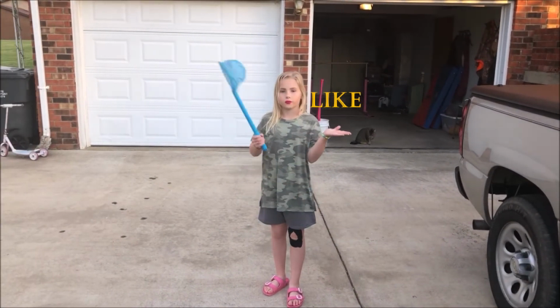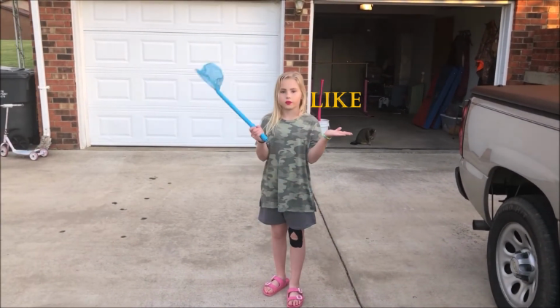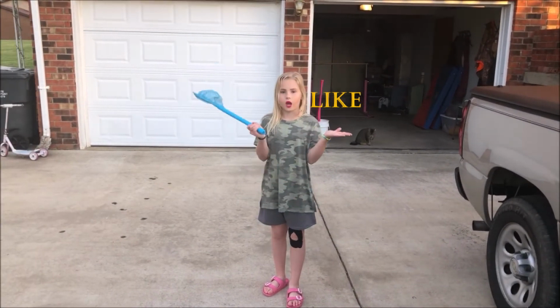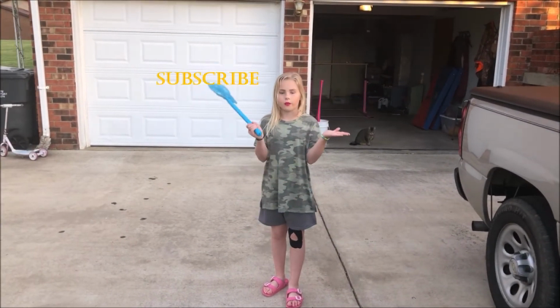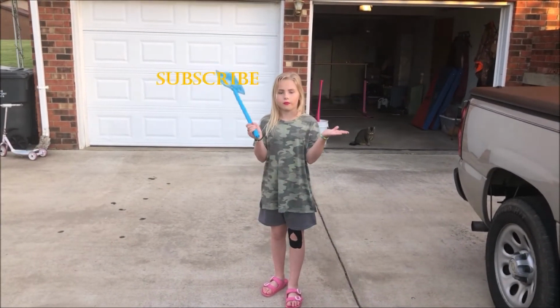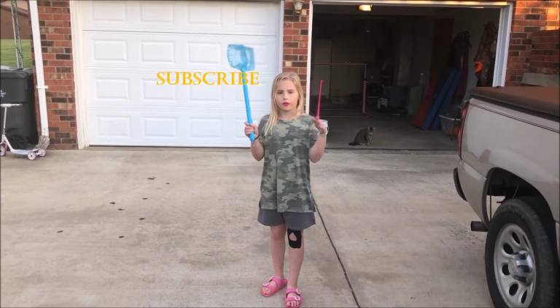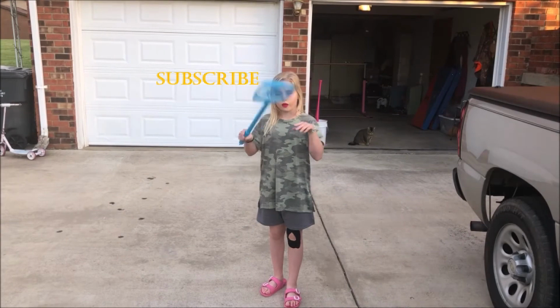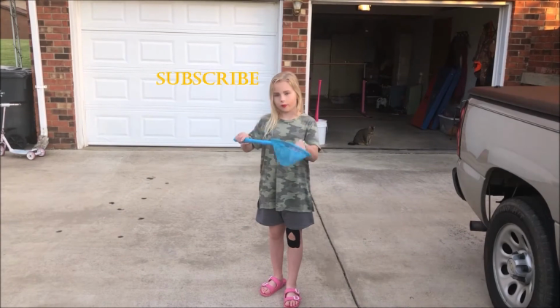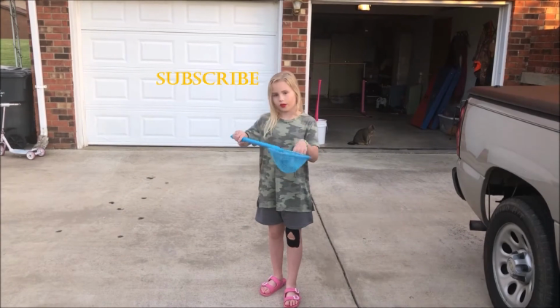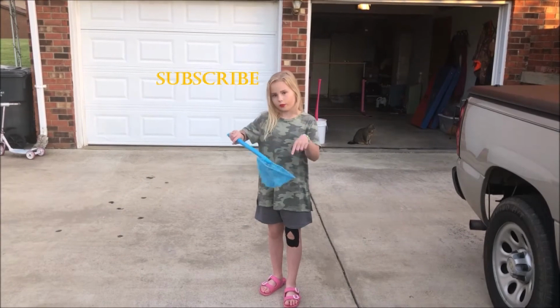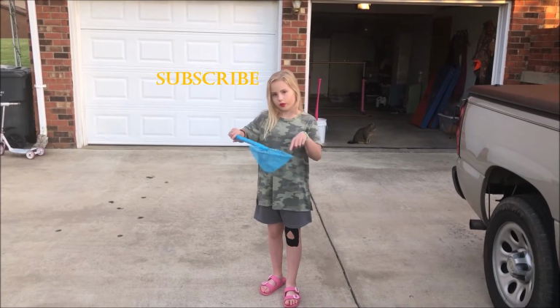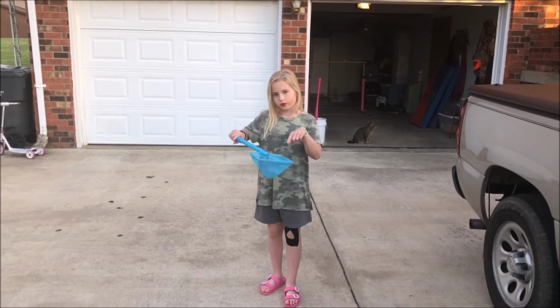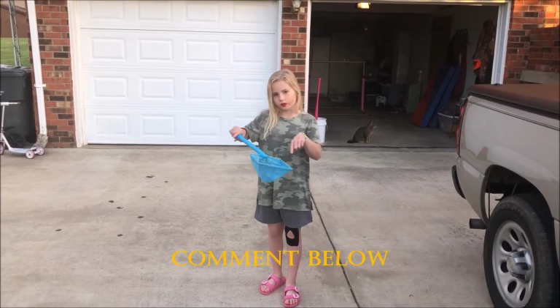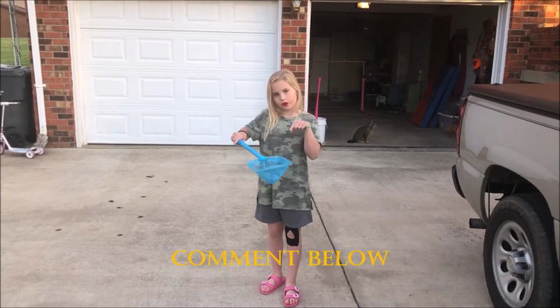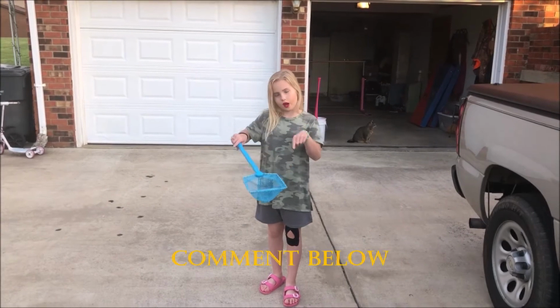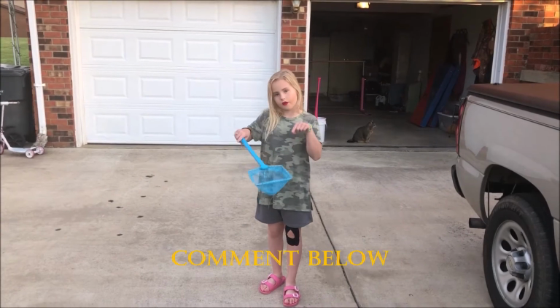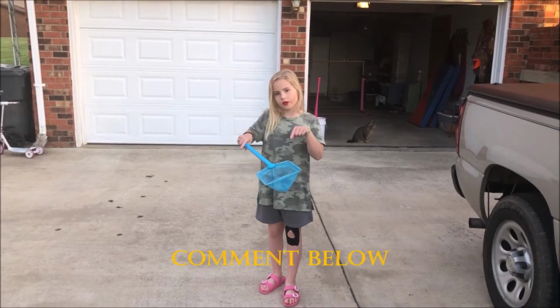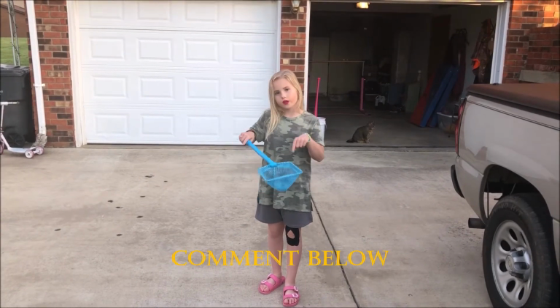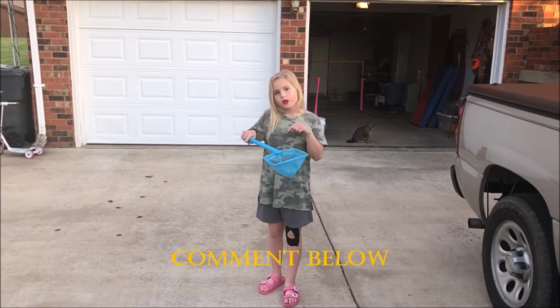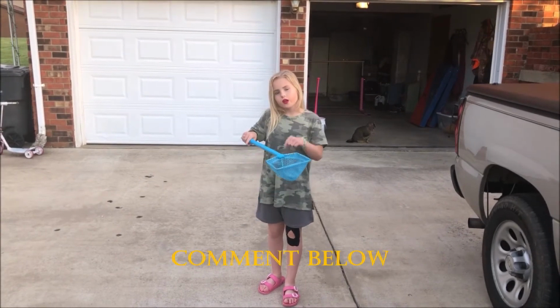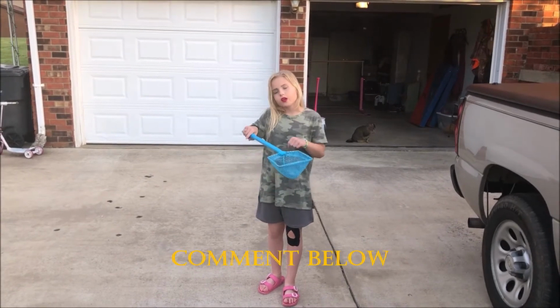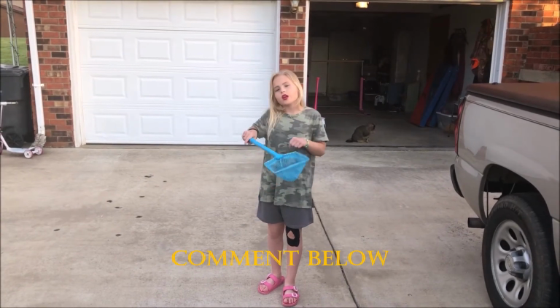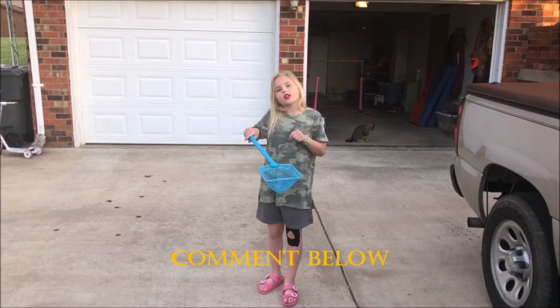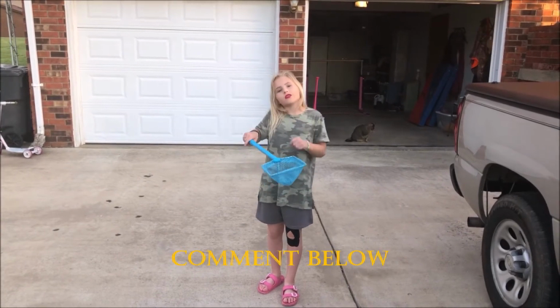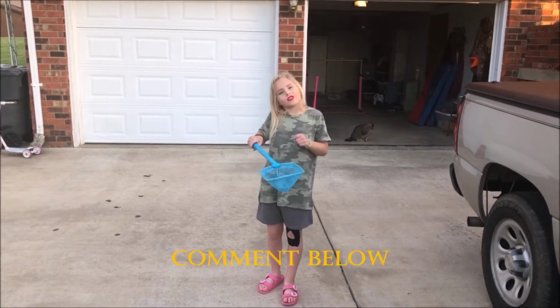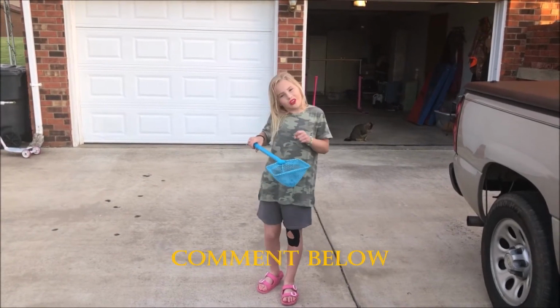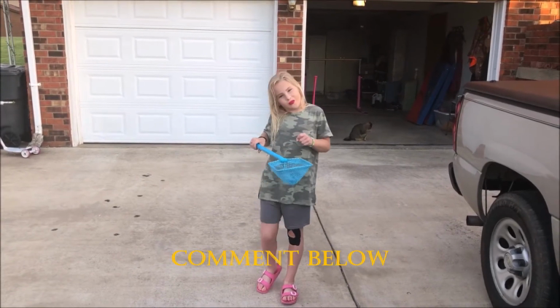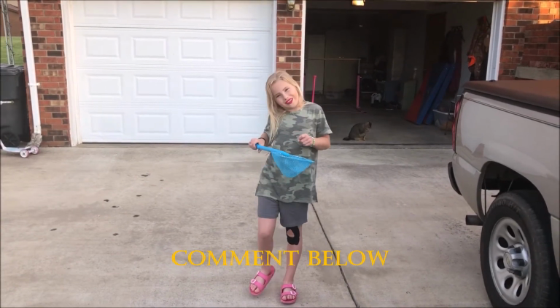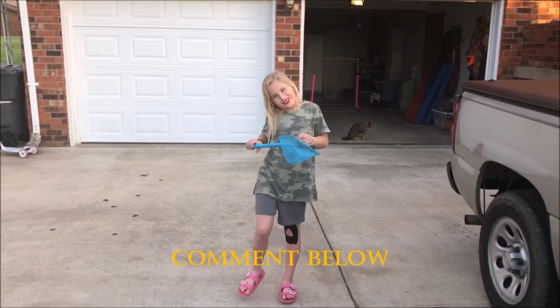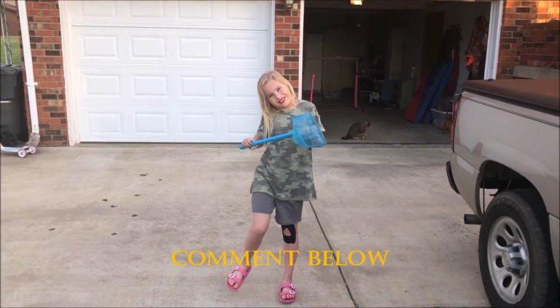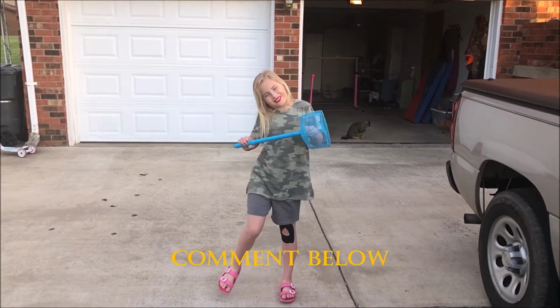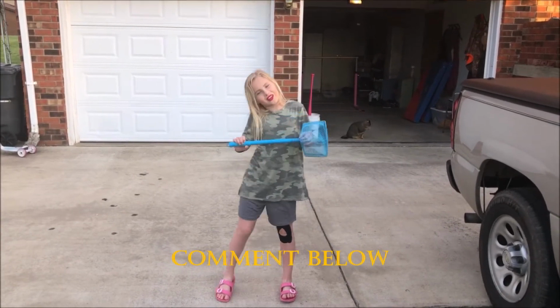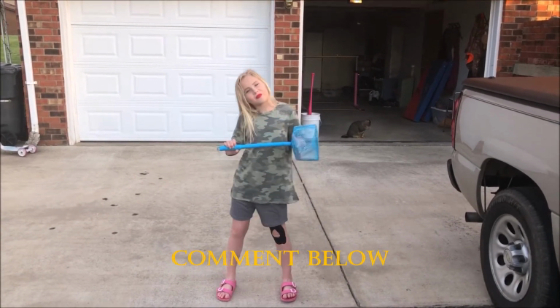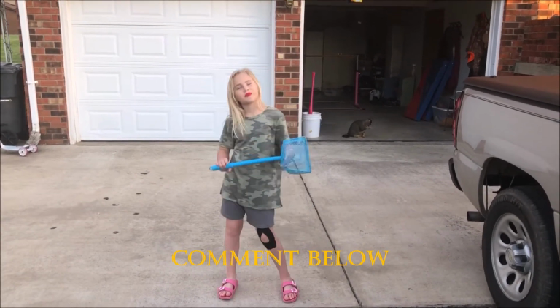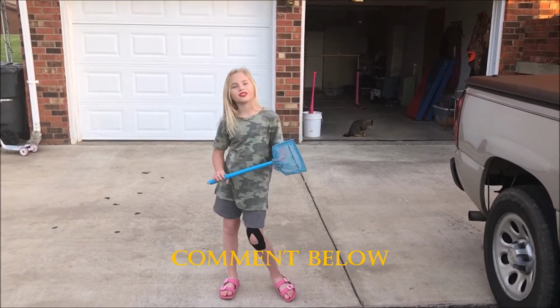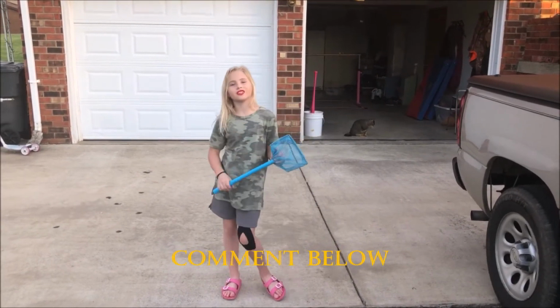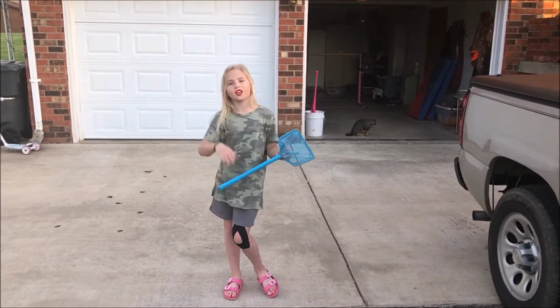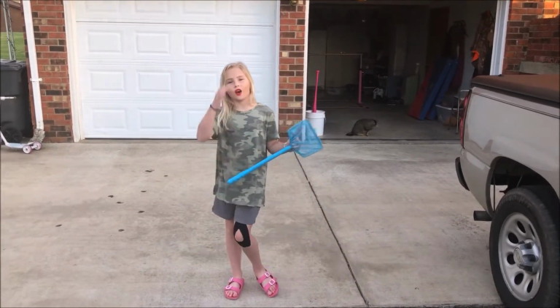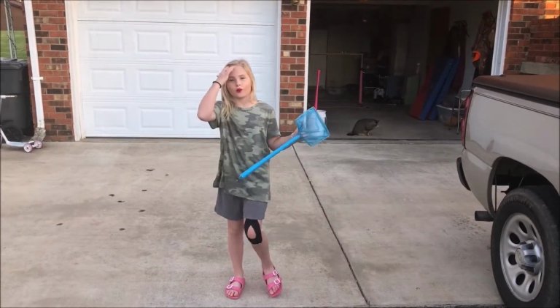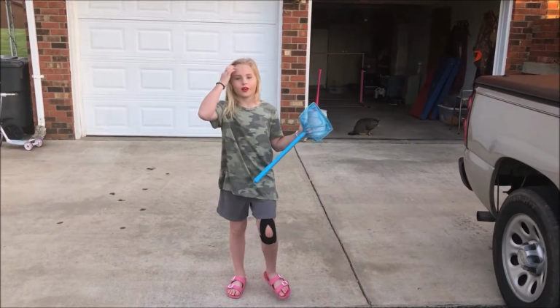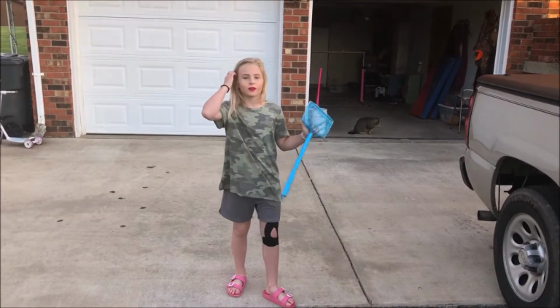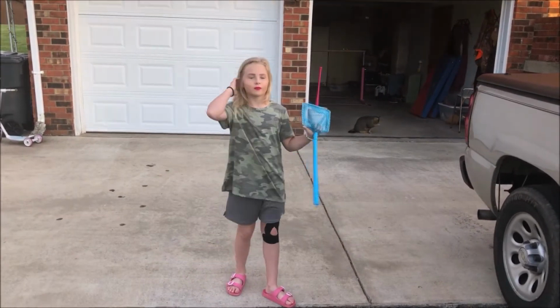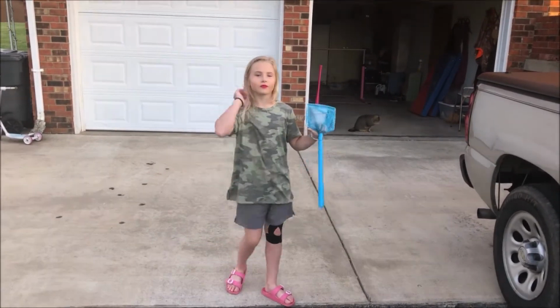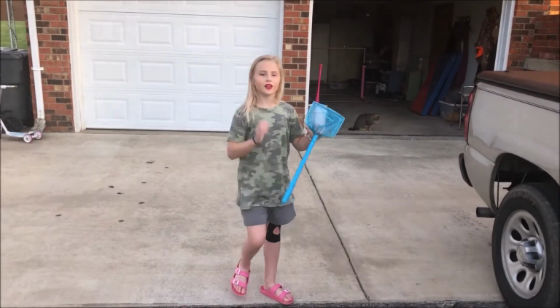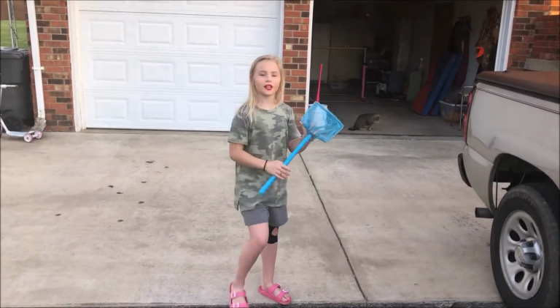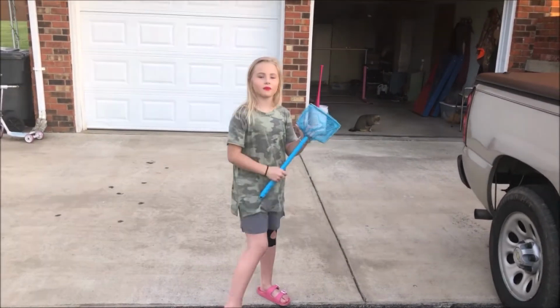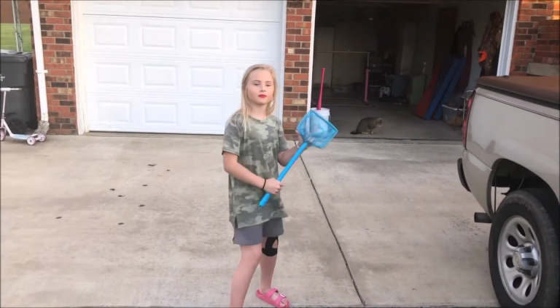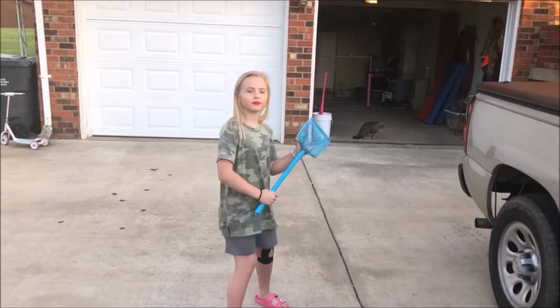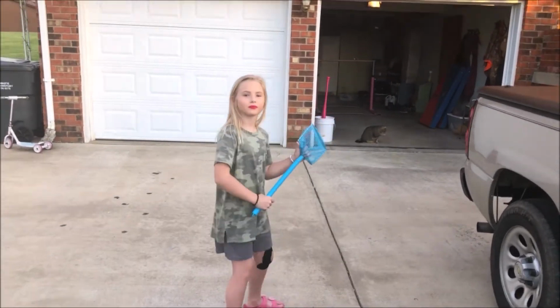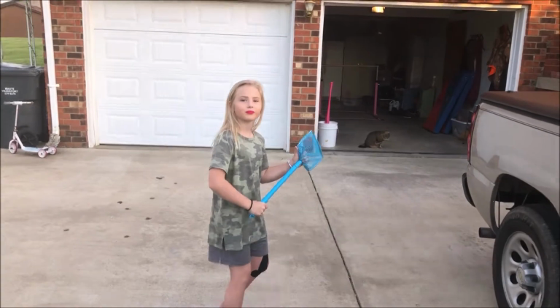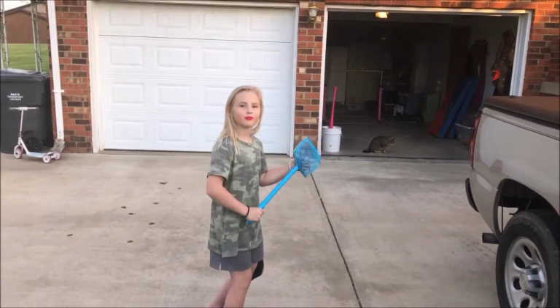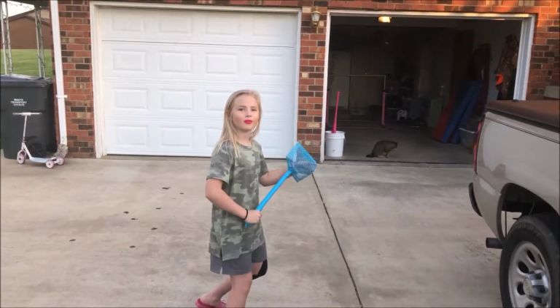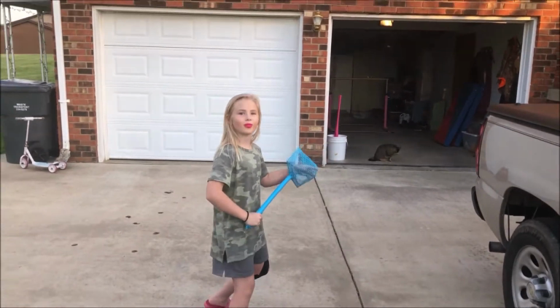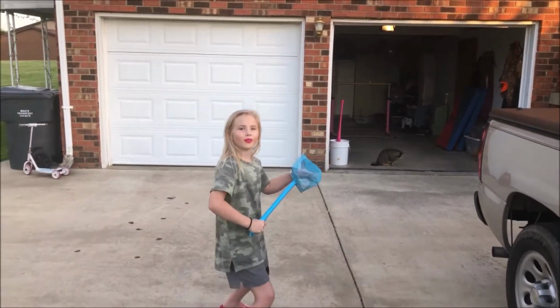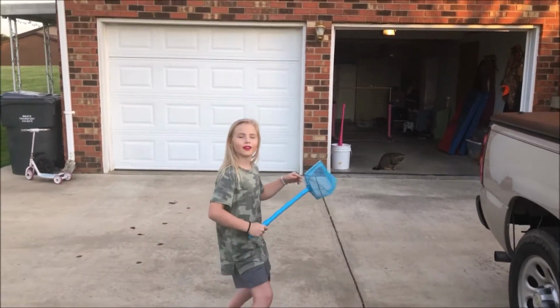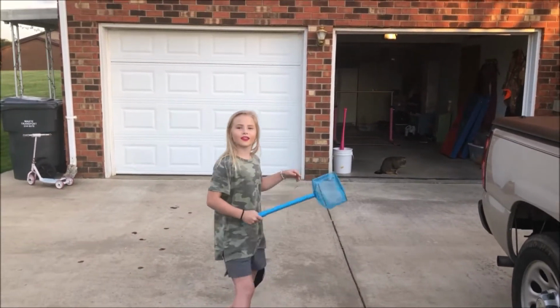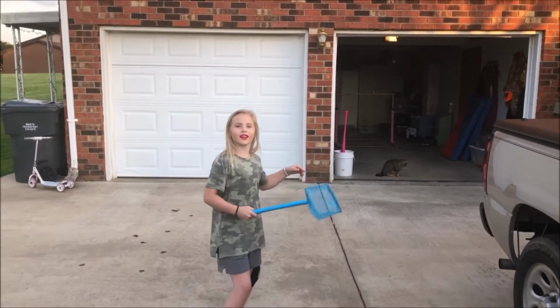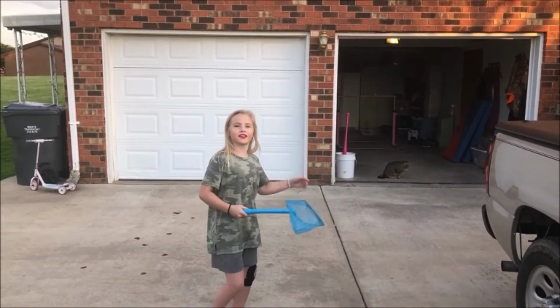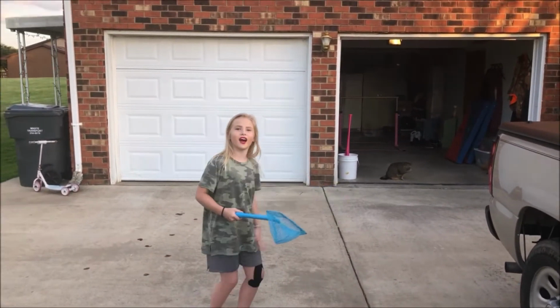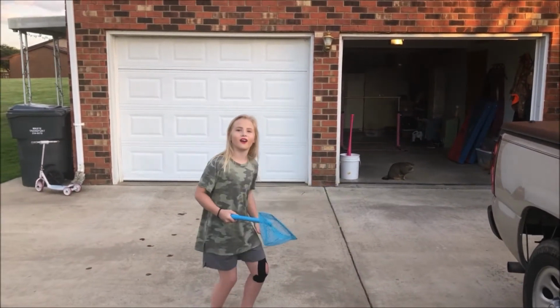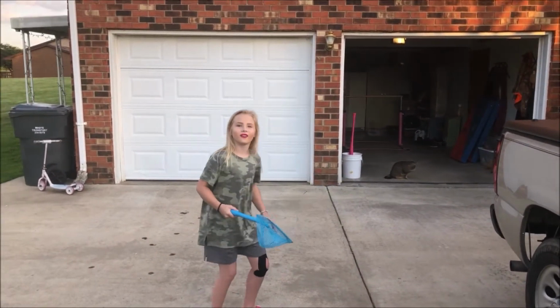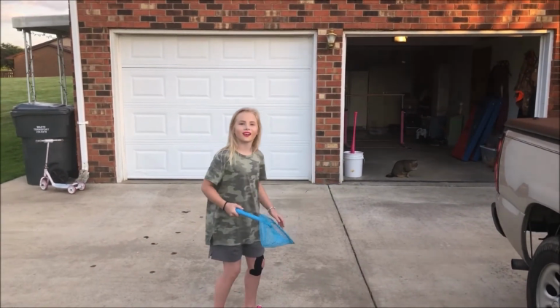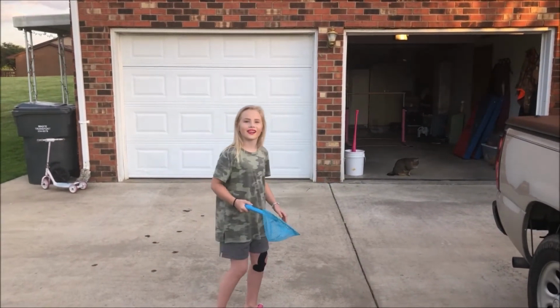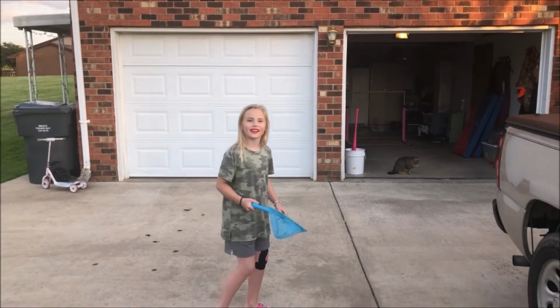Subscribe, comment down below if you have any video ideas. Let's go. Ready? Go! Corona Ball!